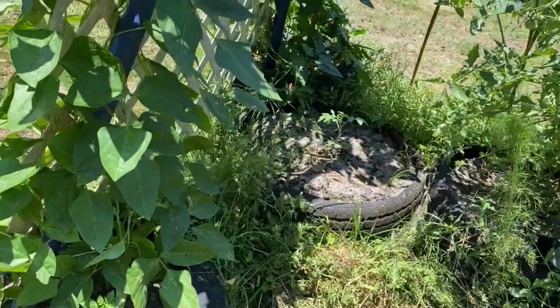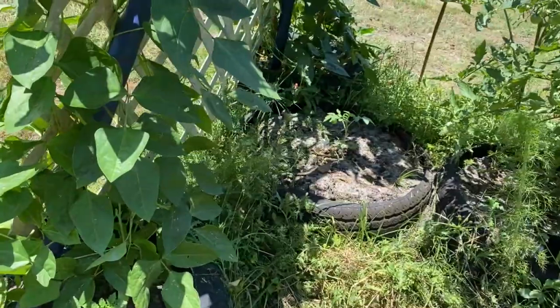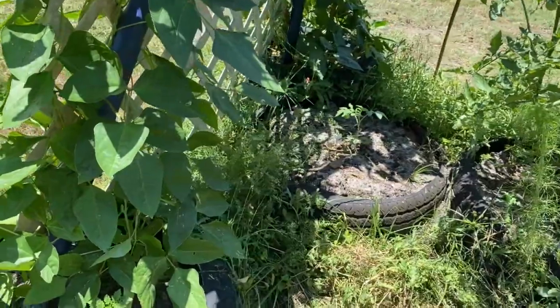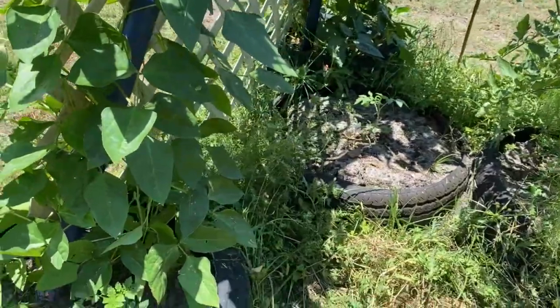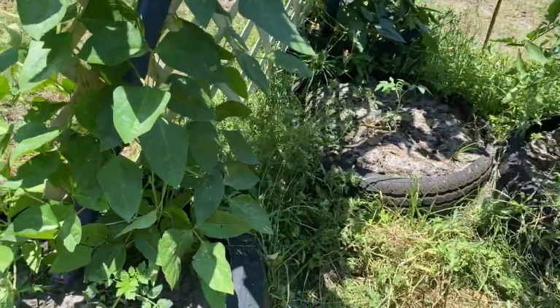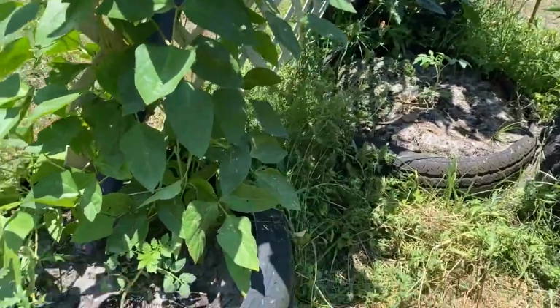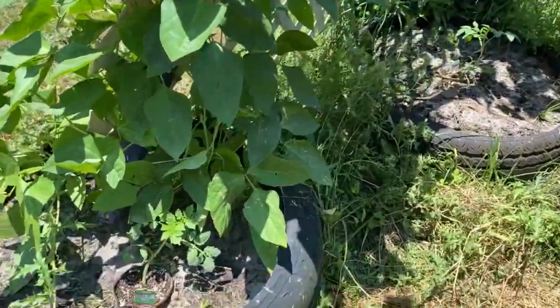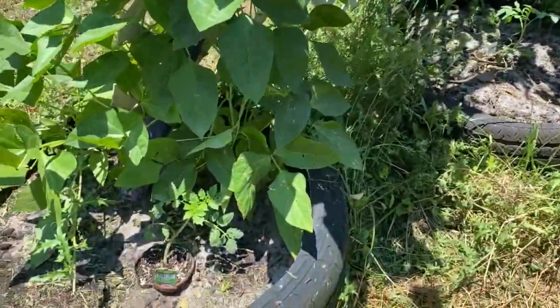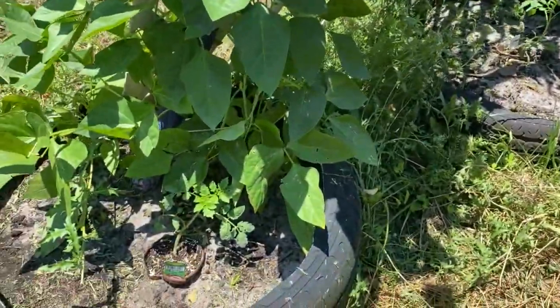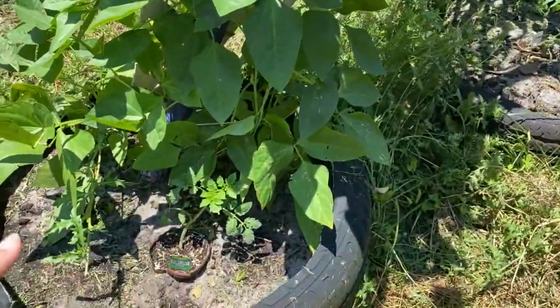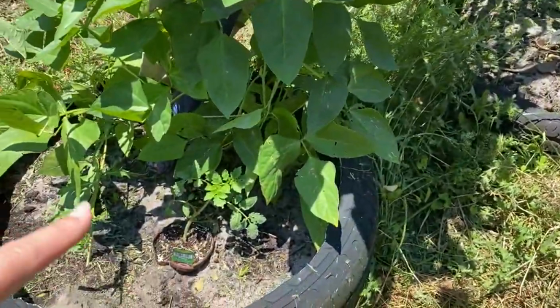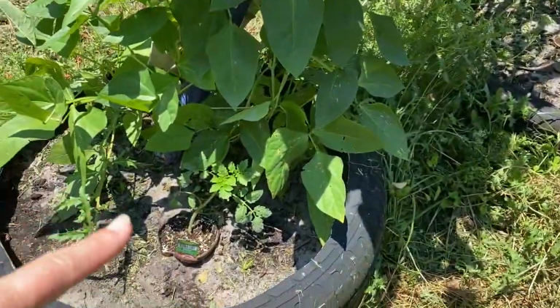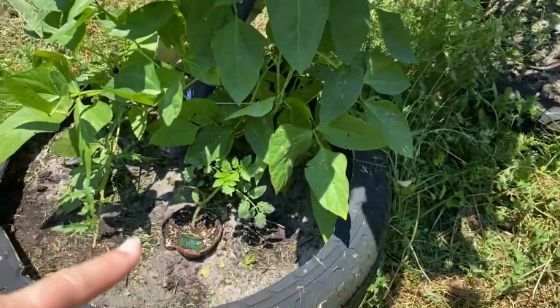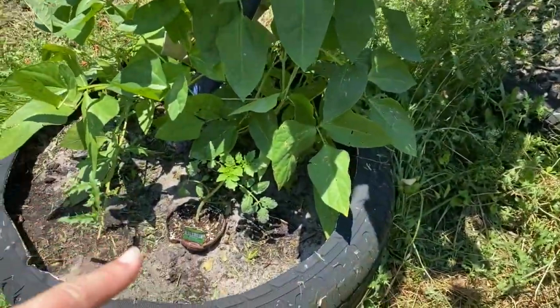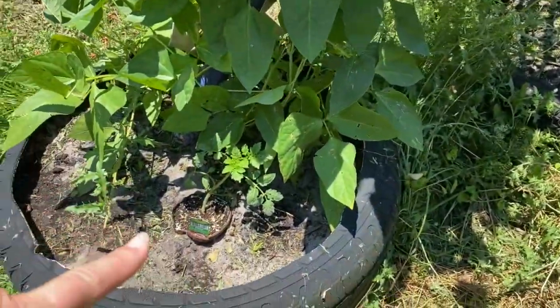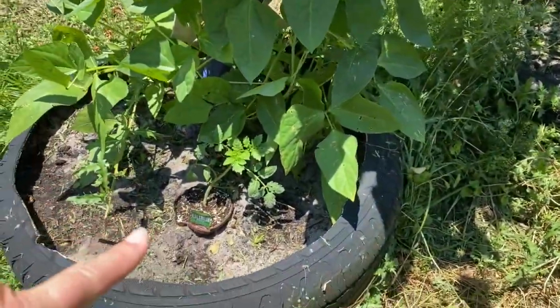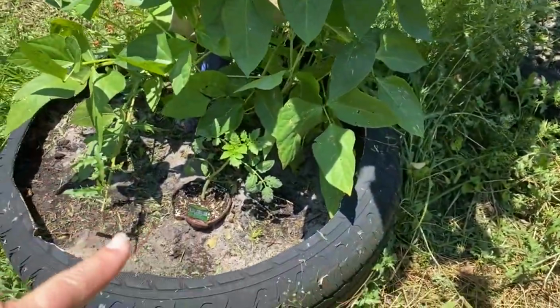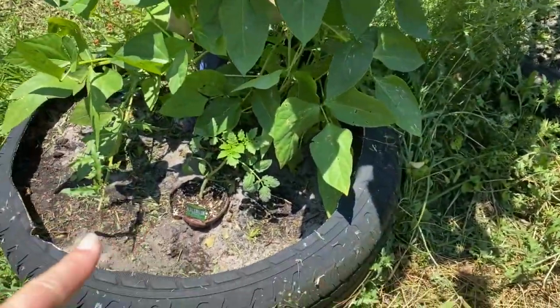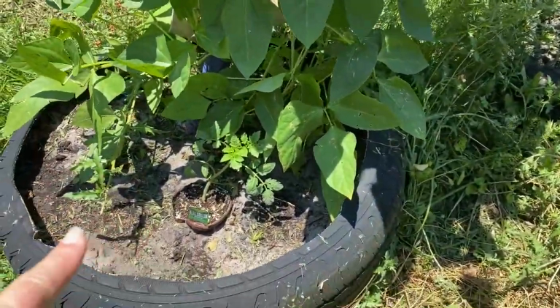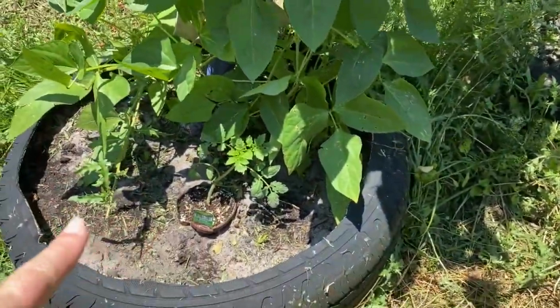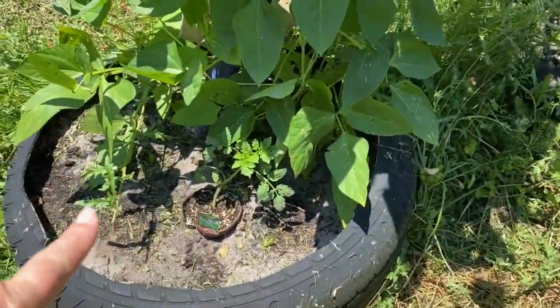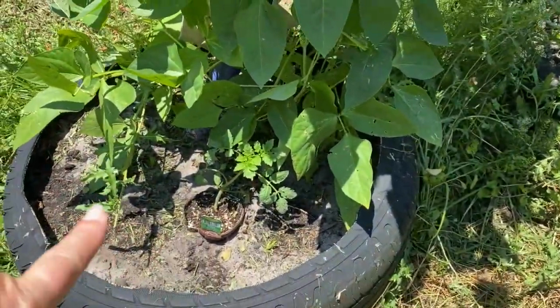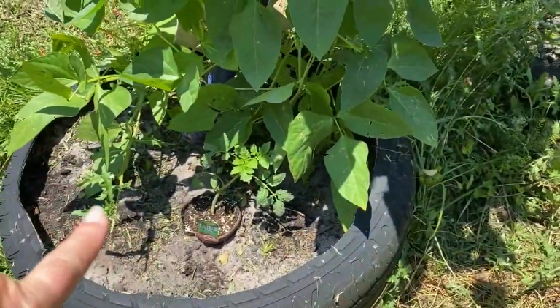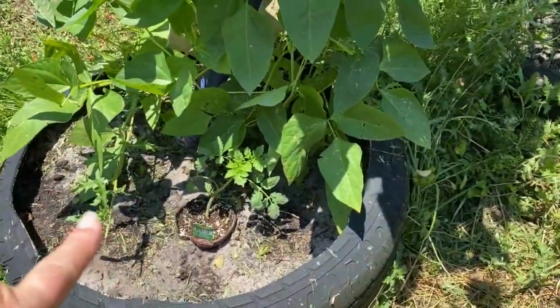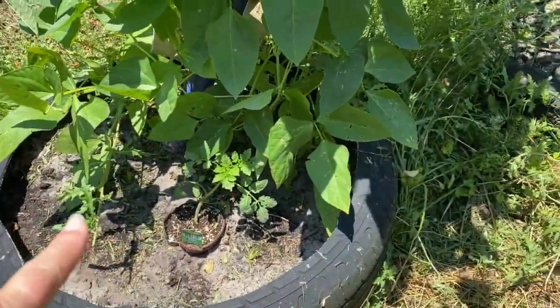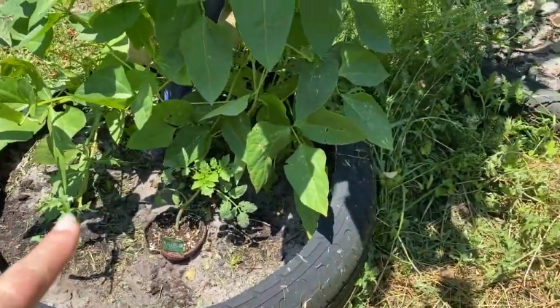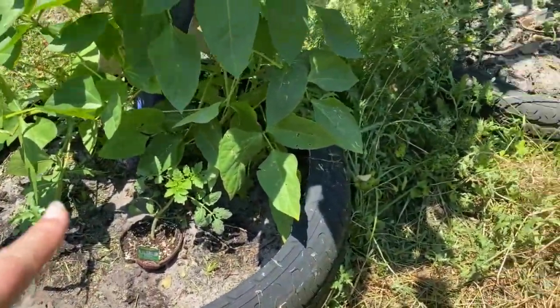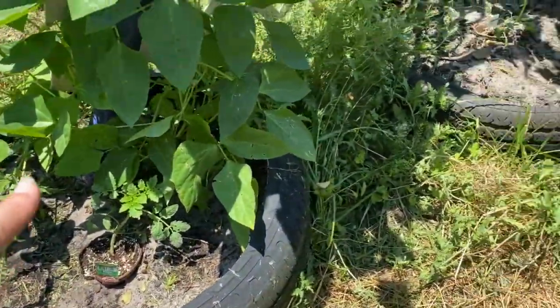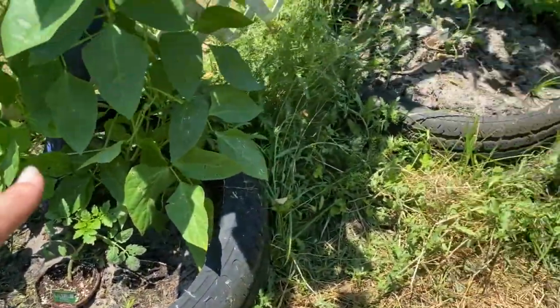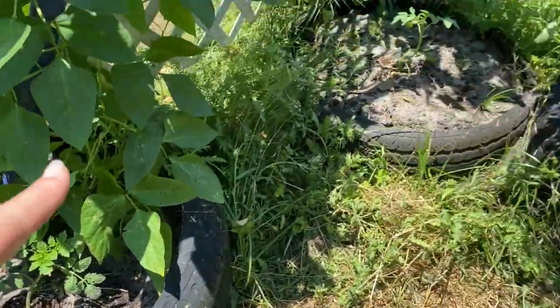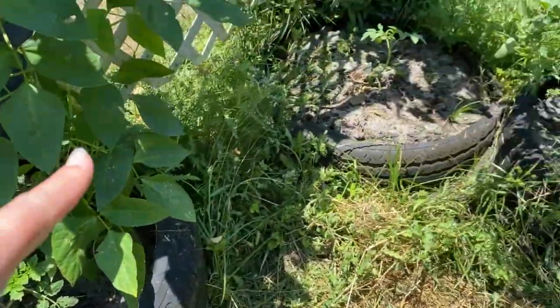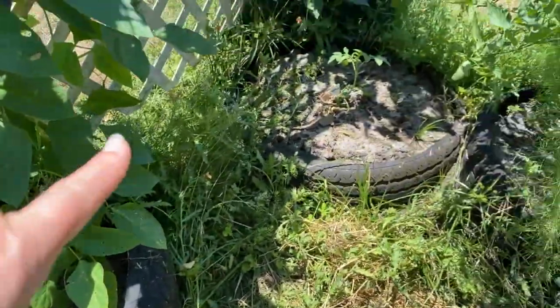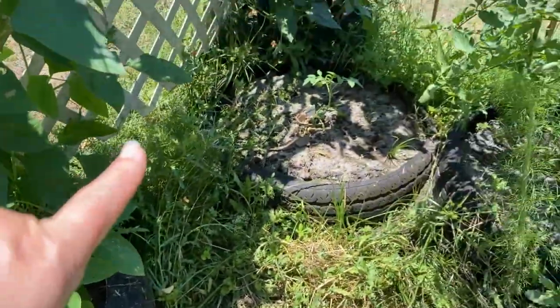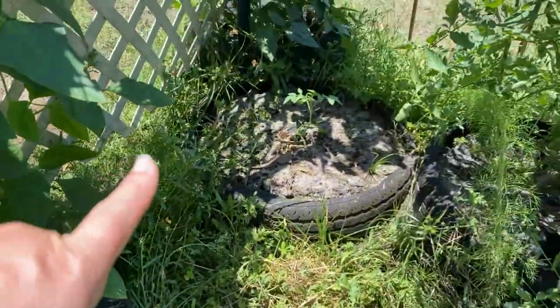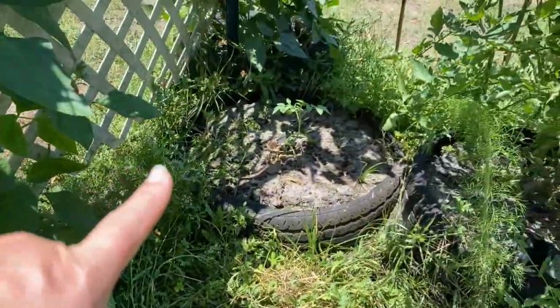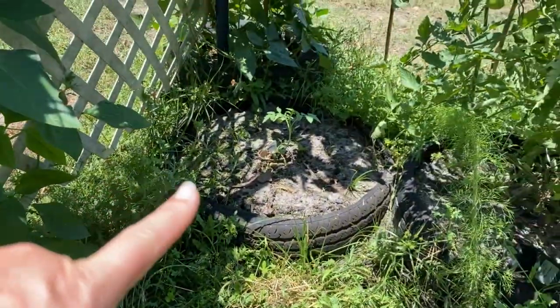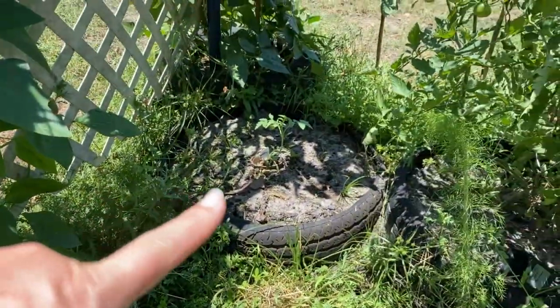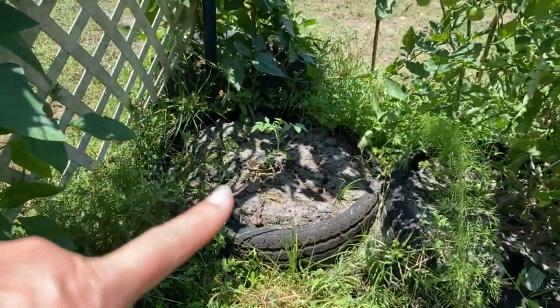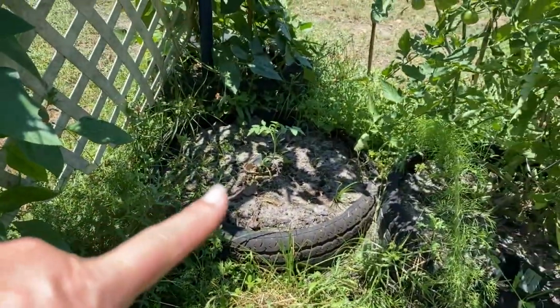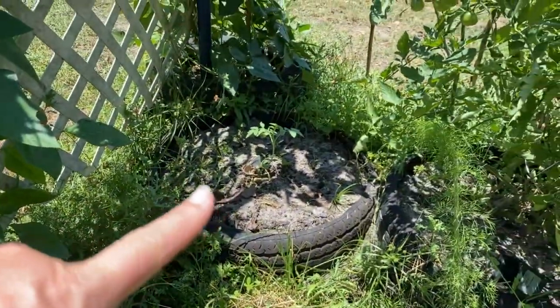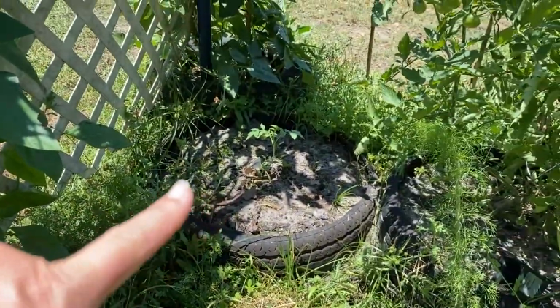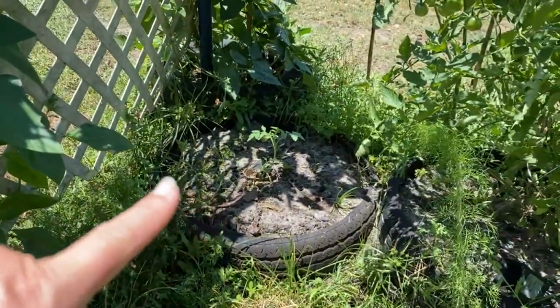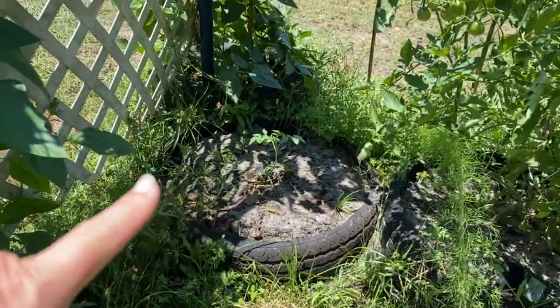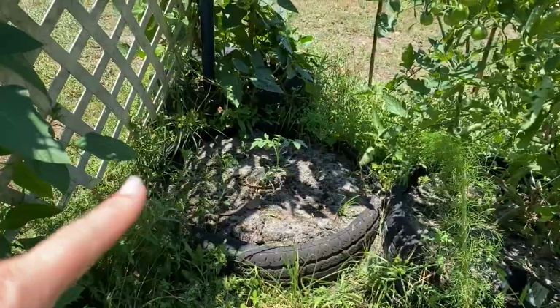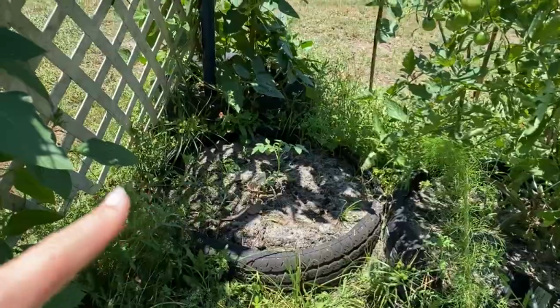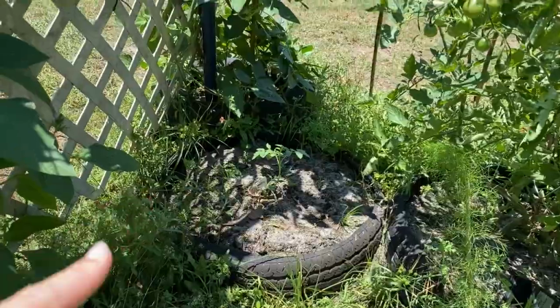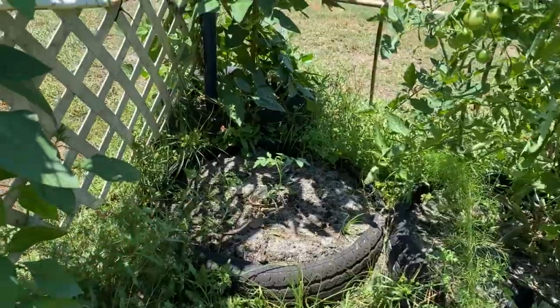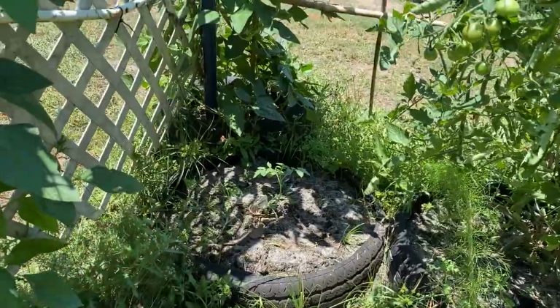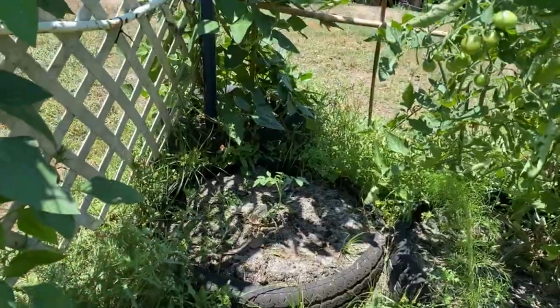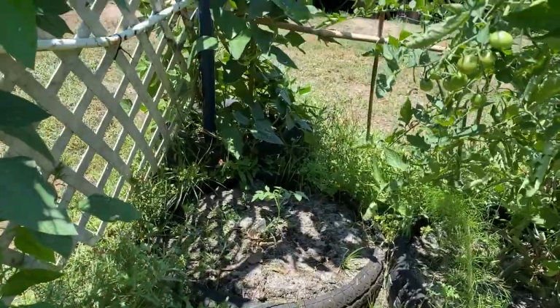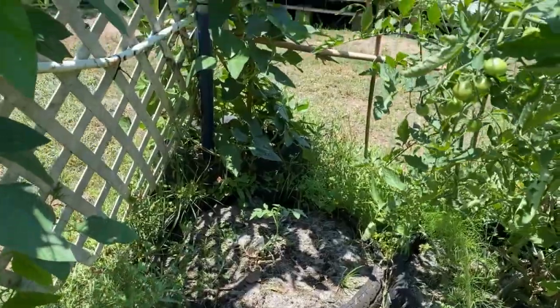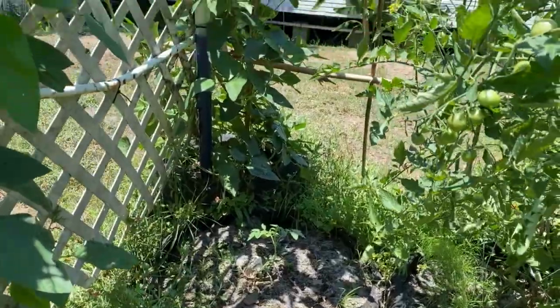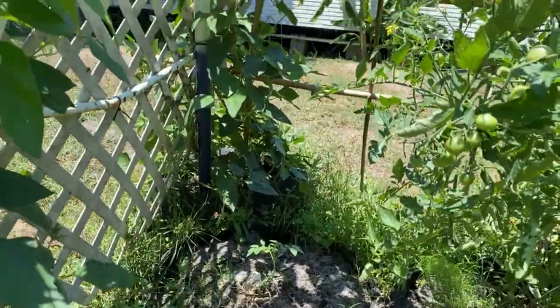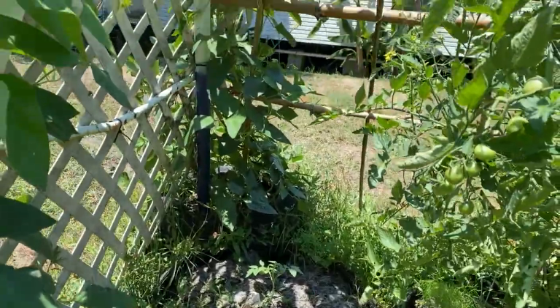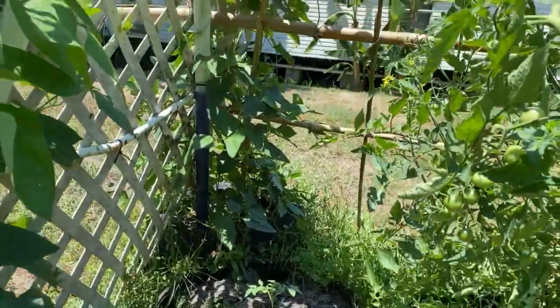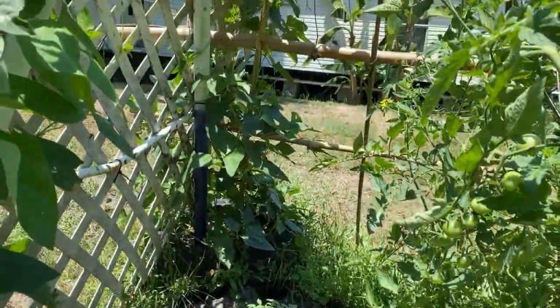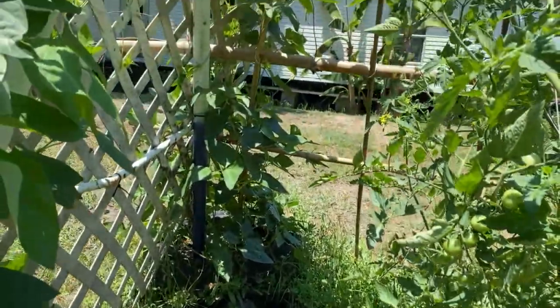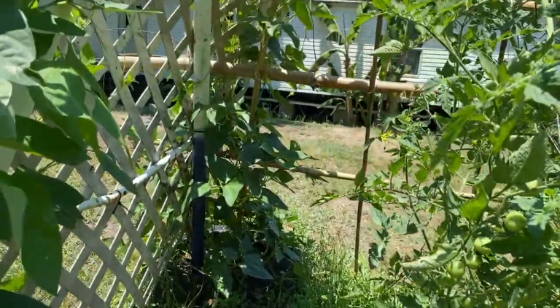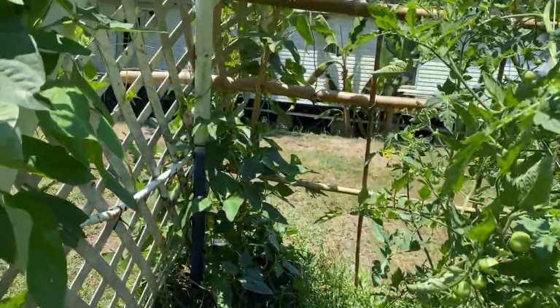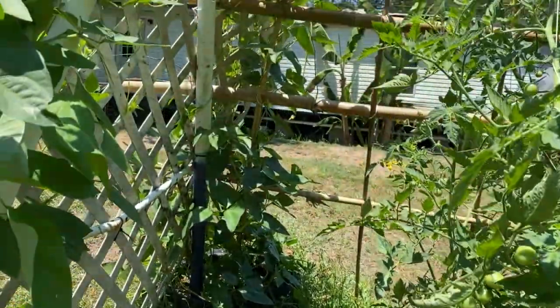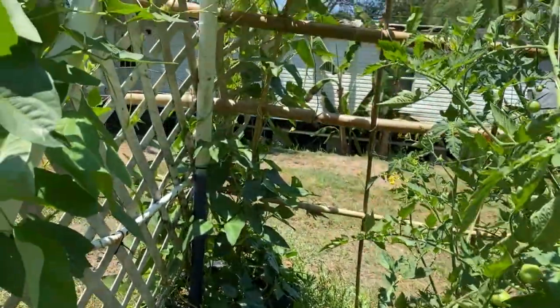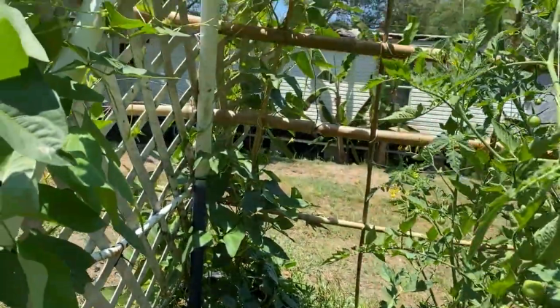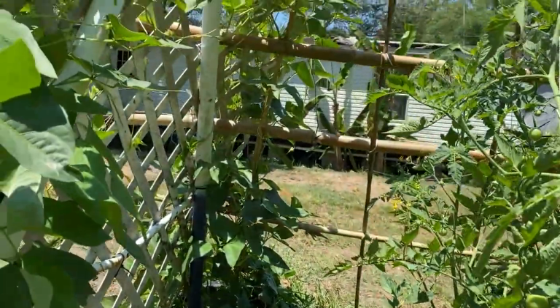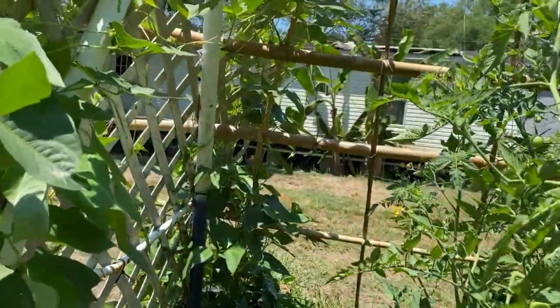We have a new tomato here — I think that's a Roma. Donald picked up a couple of Romas. And here's the back side.